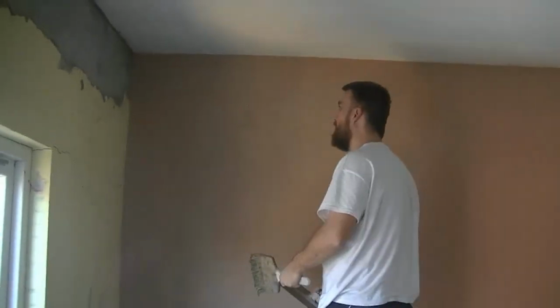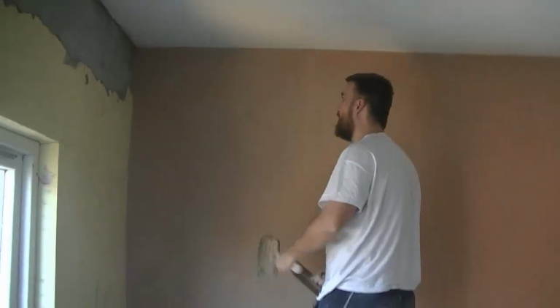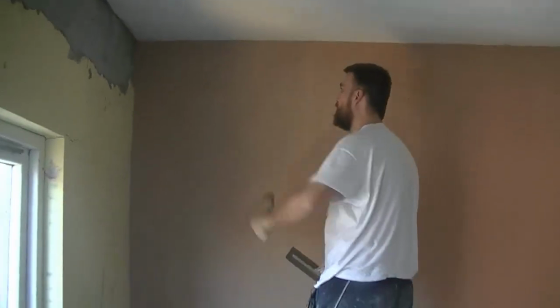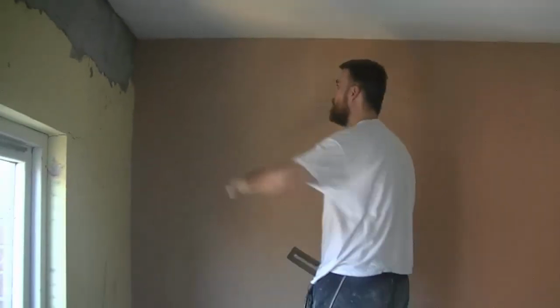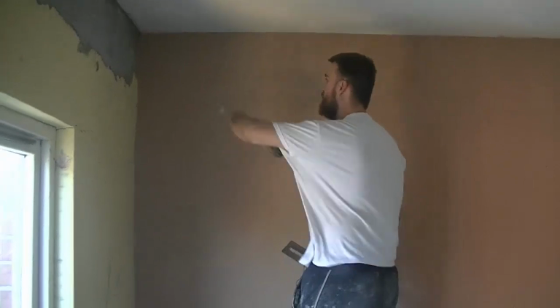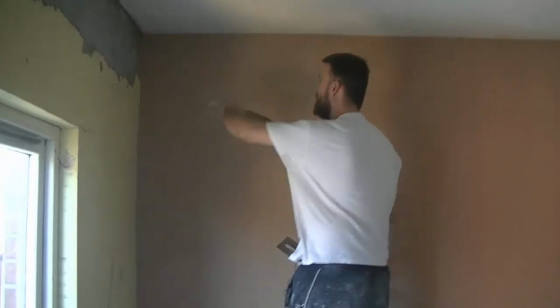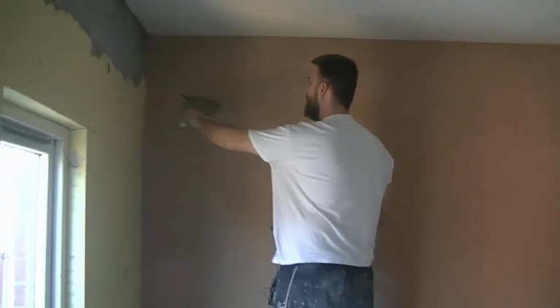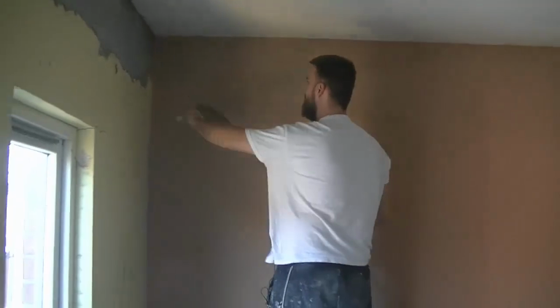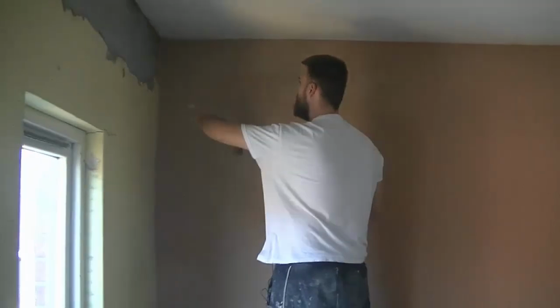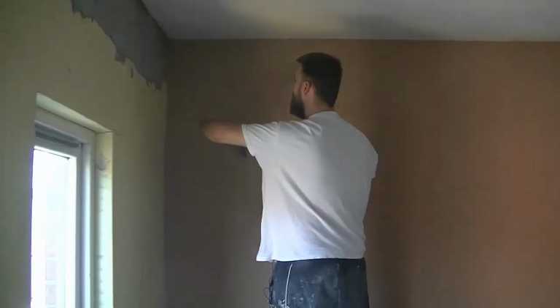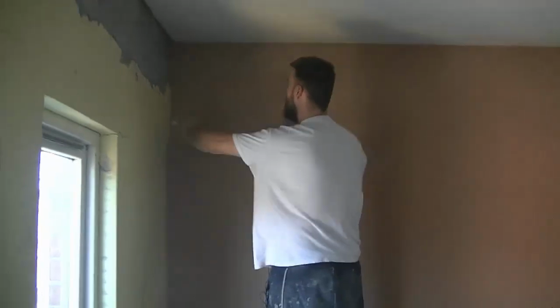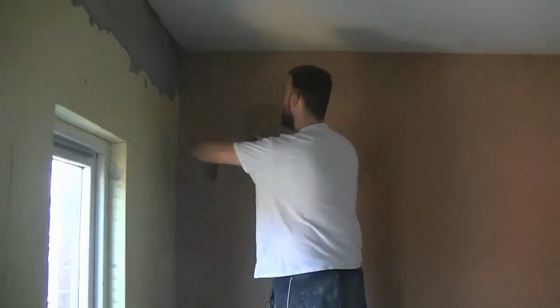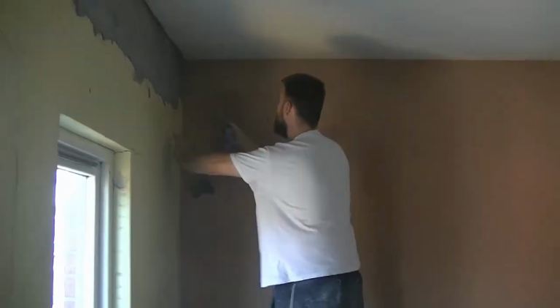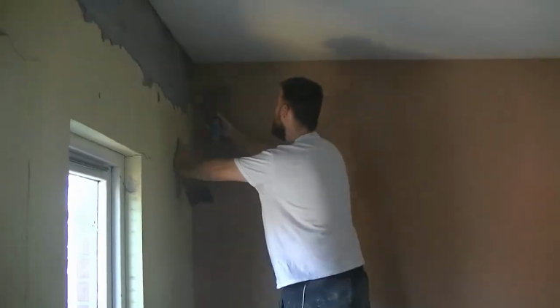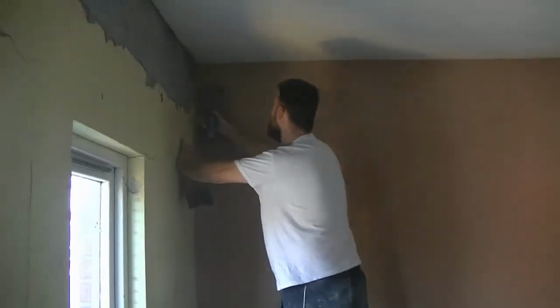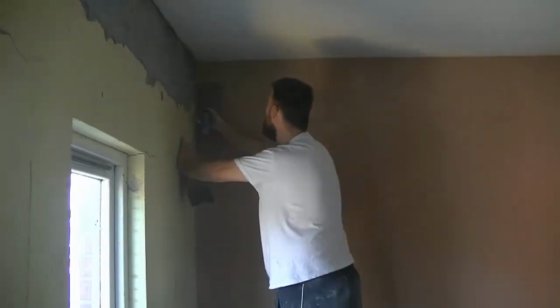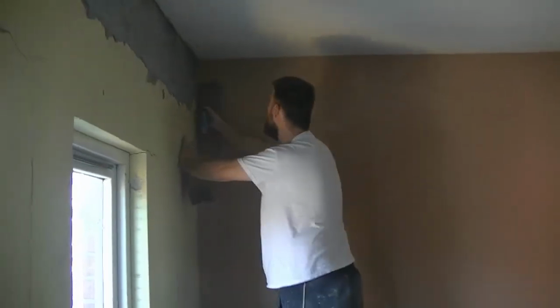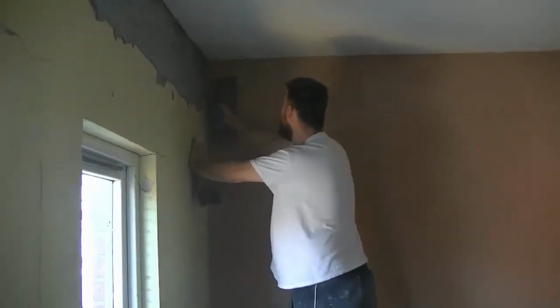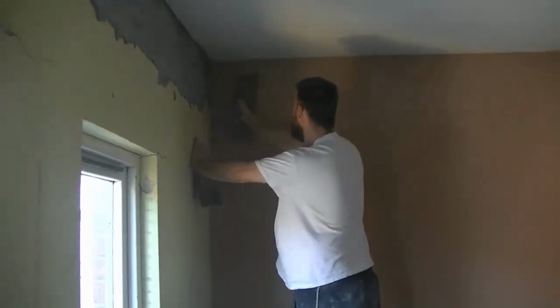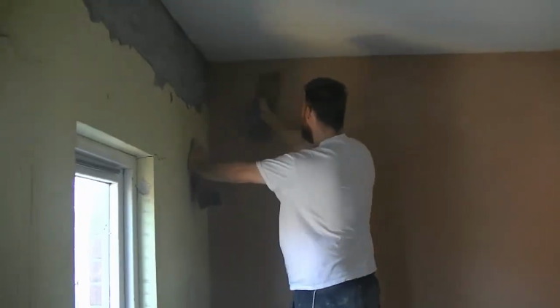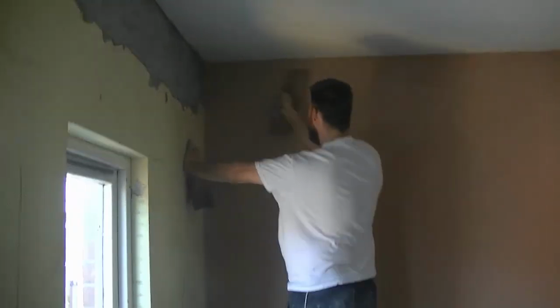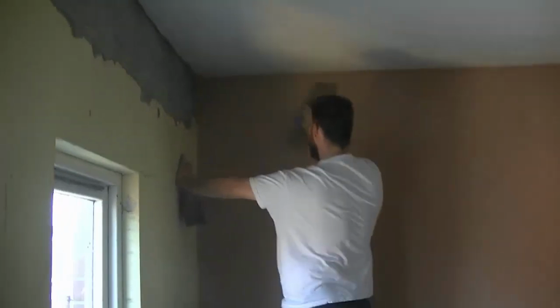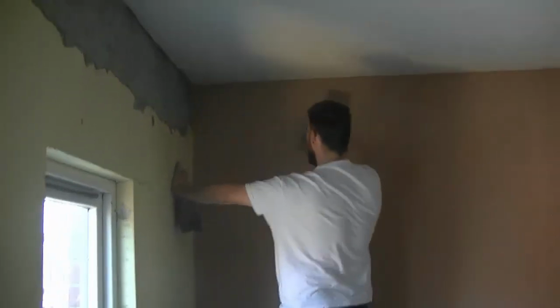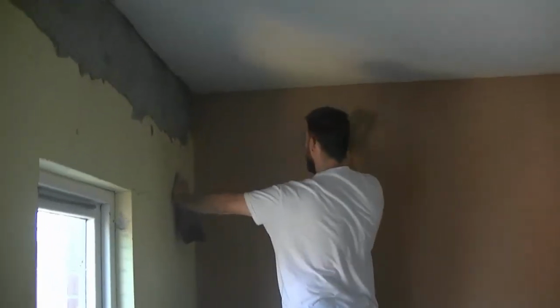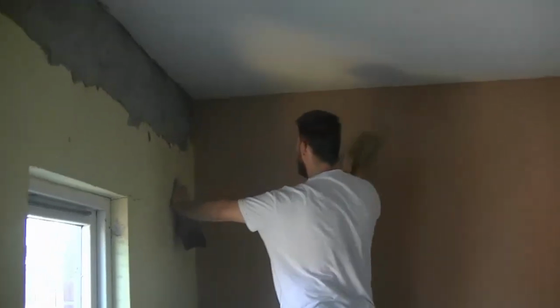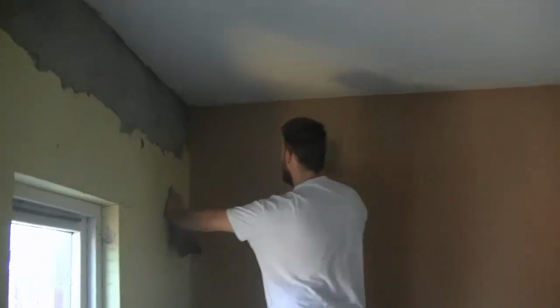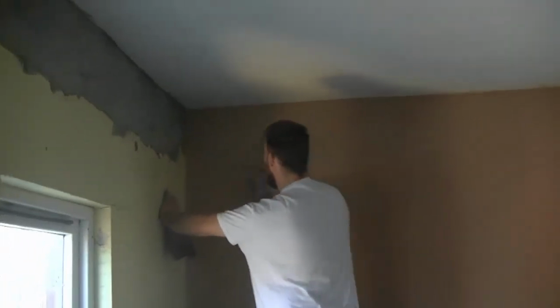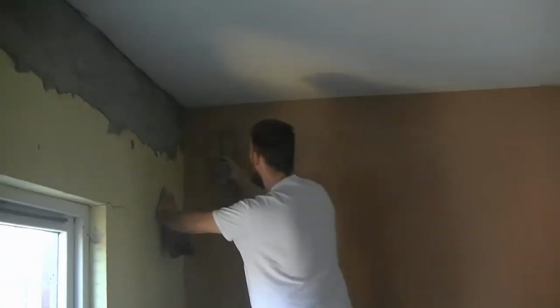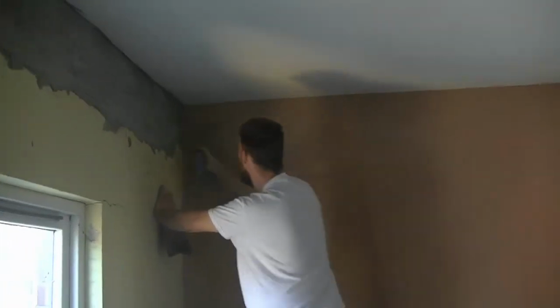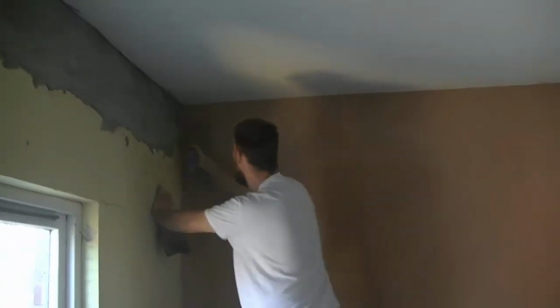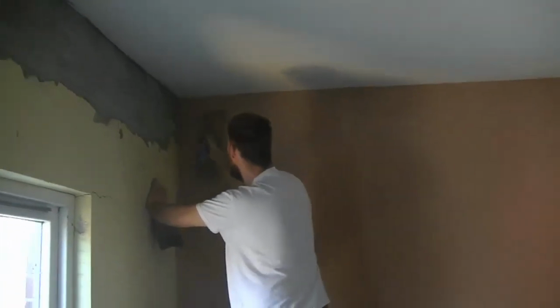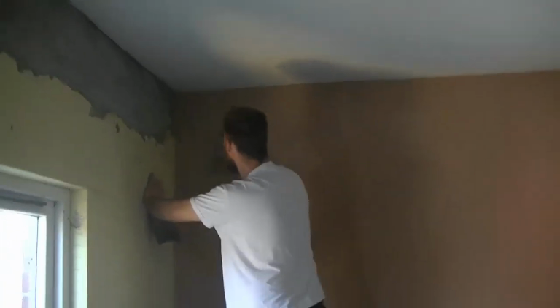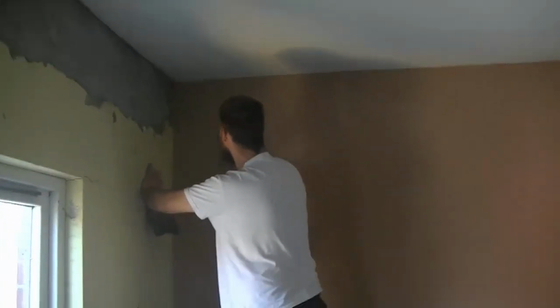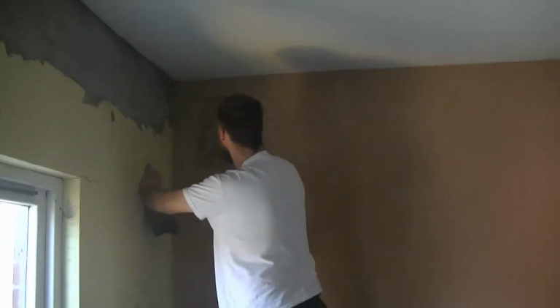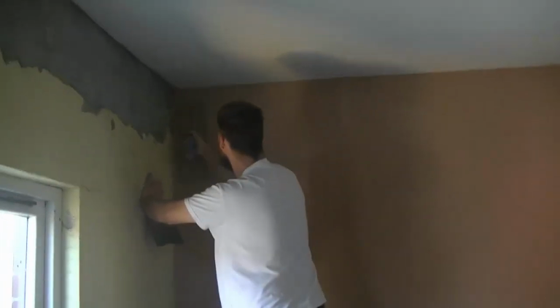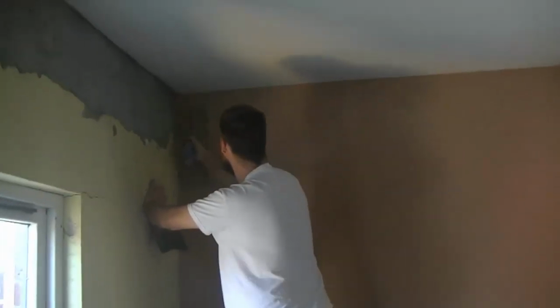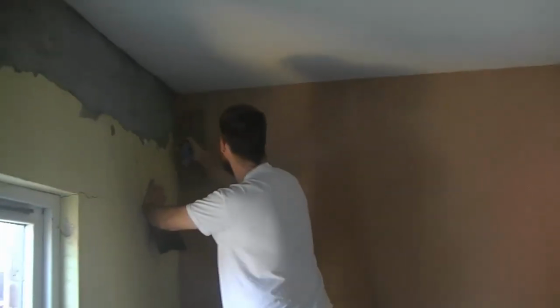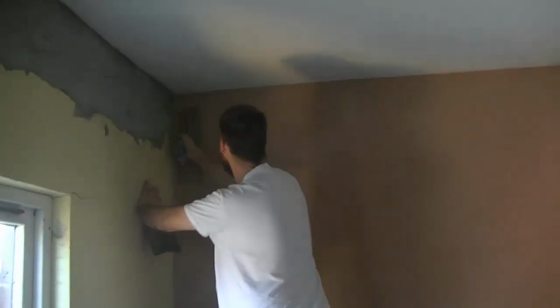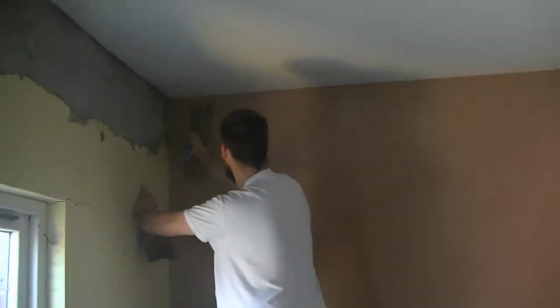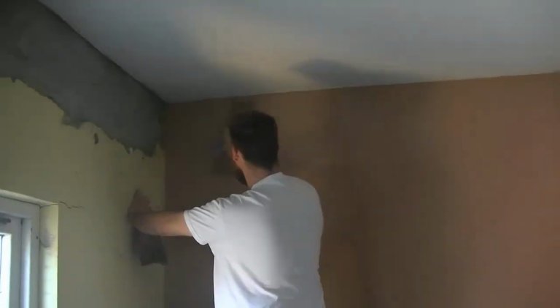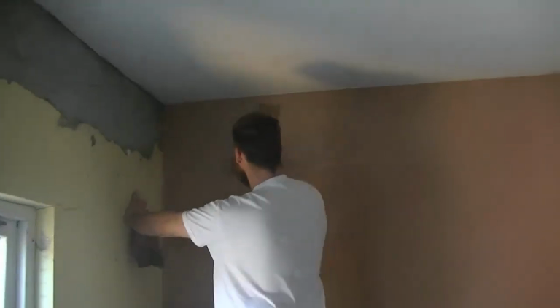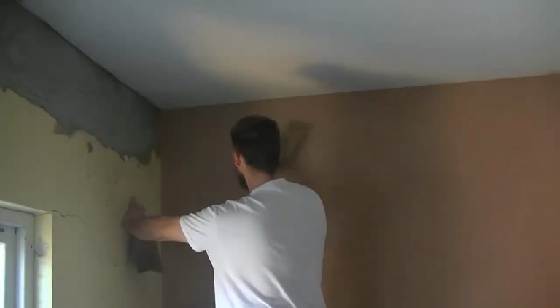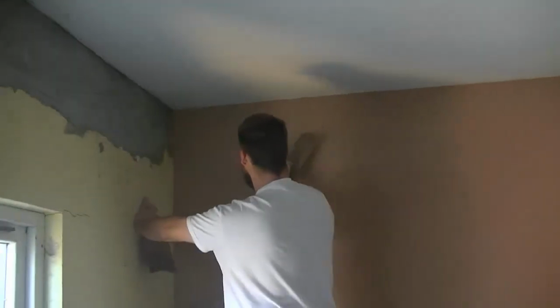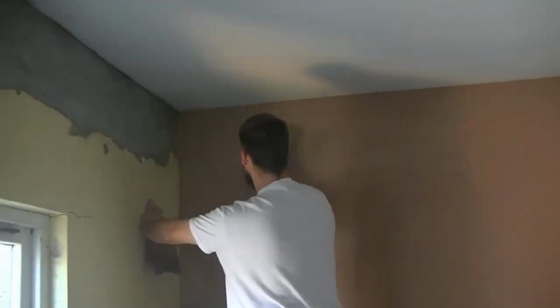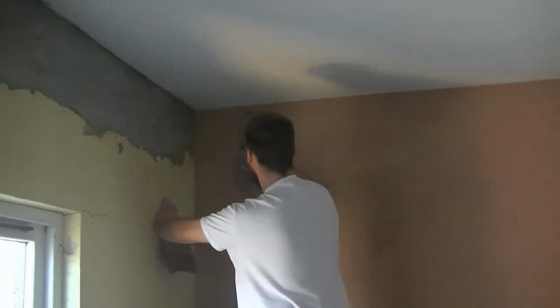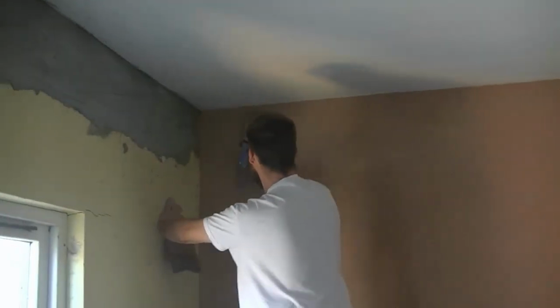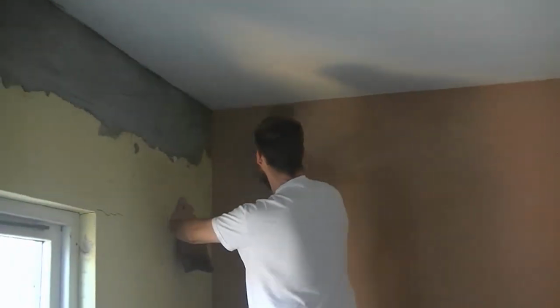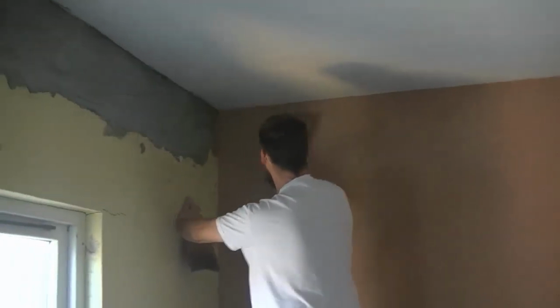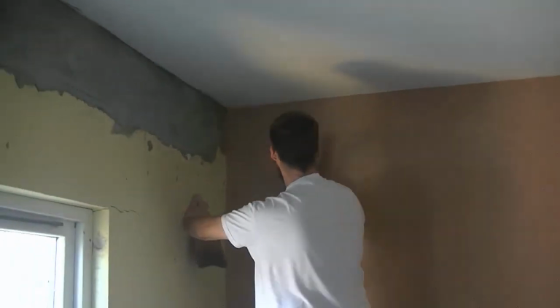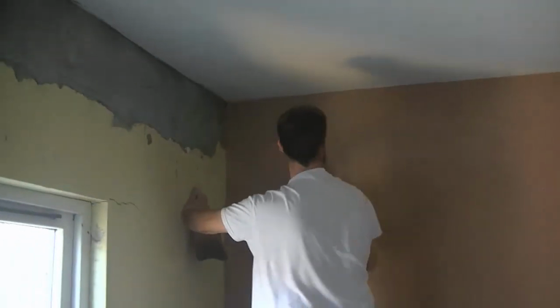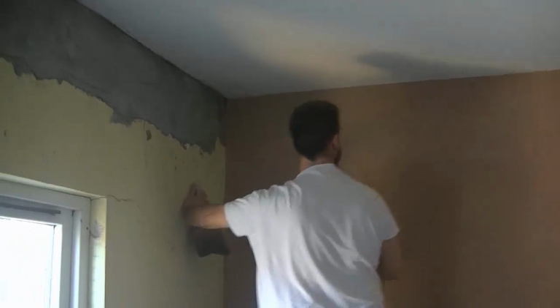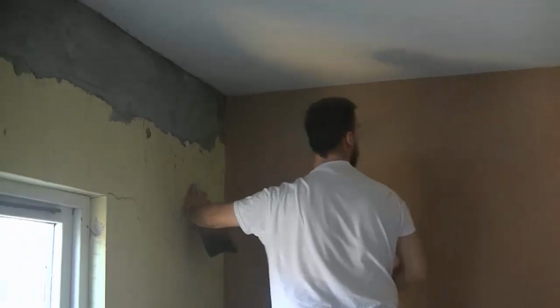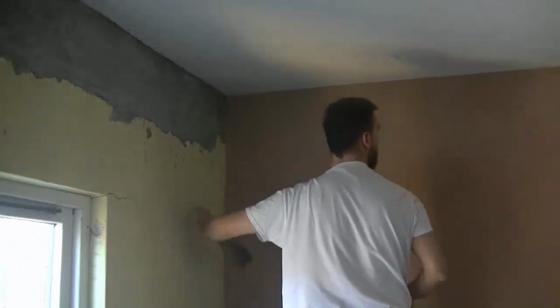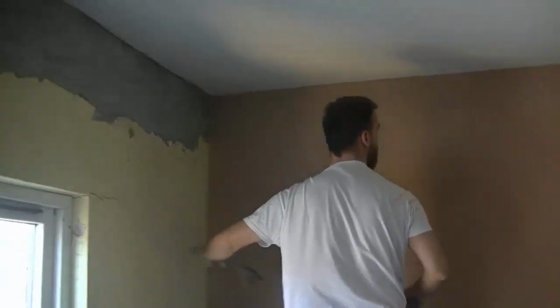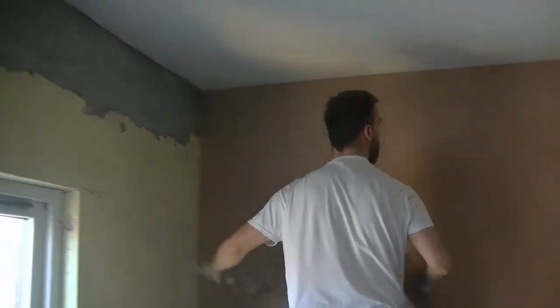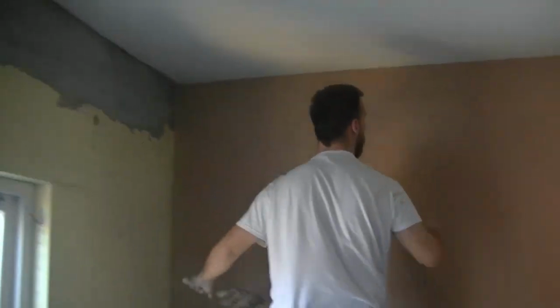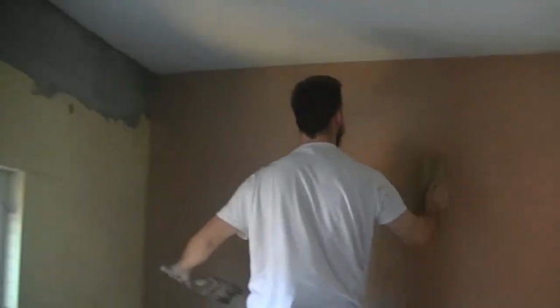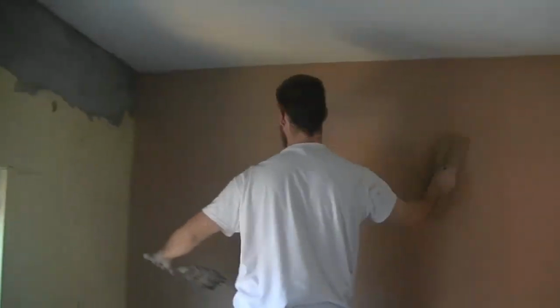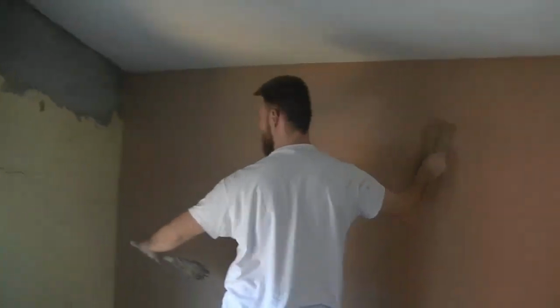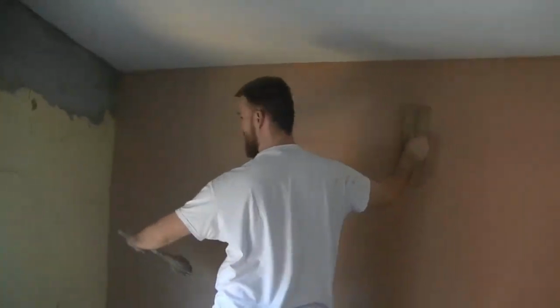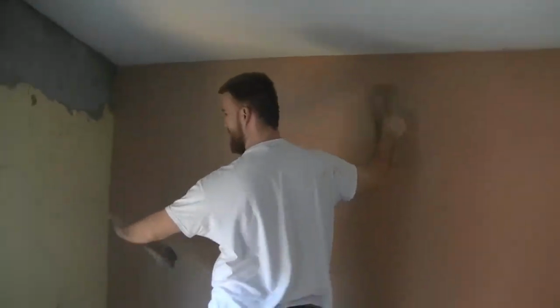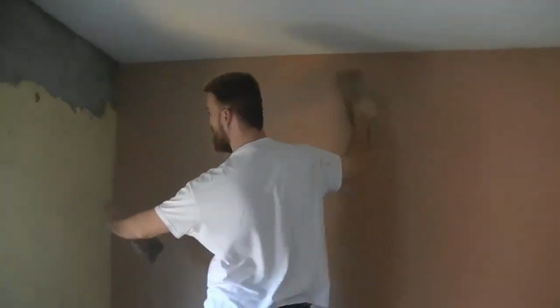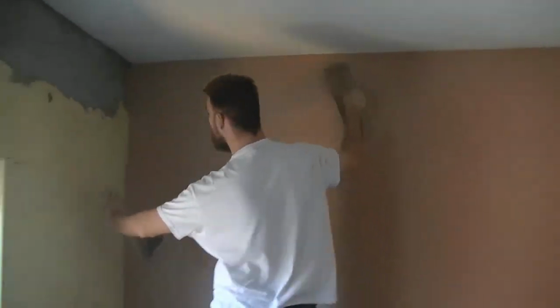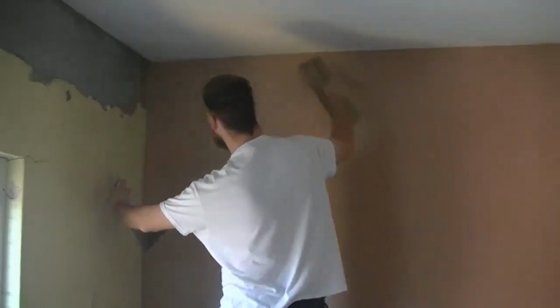I've had to put on quite a layer of stuff on this wall as it was in very, very bad shape. I've definitely pushed the skim to its limits.